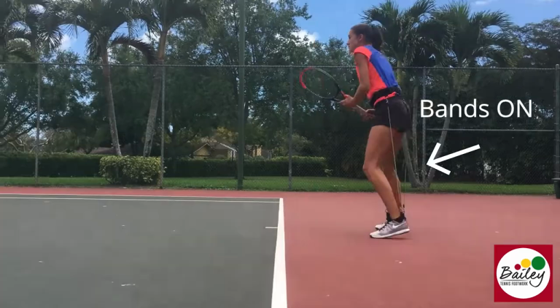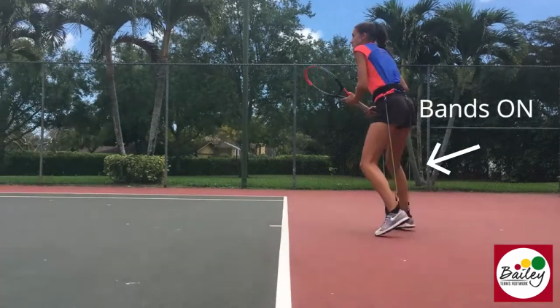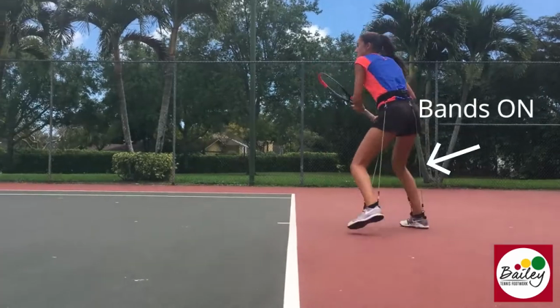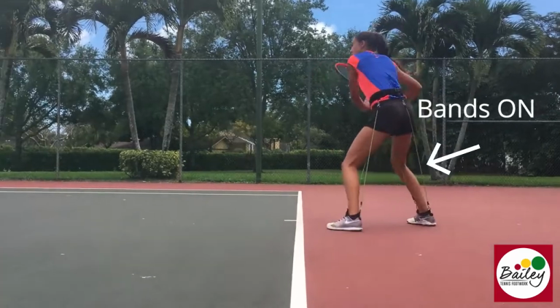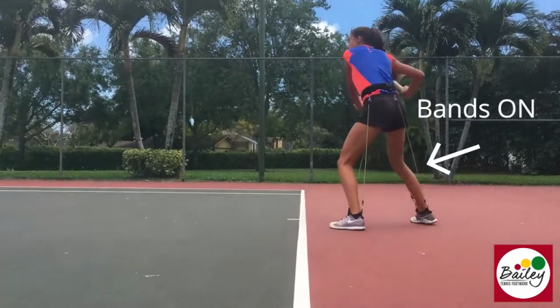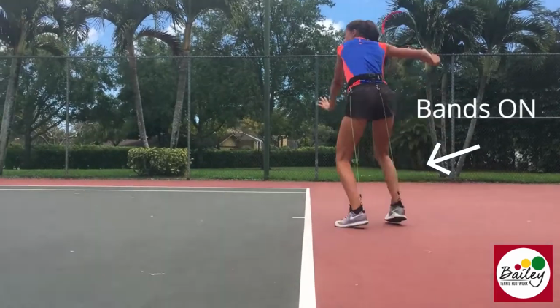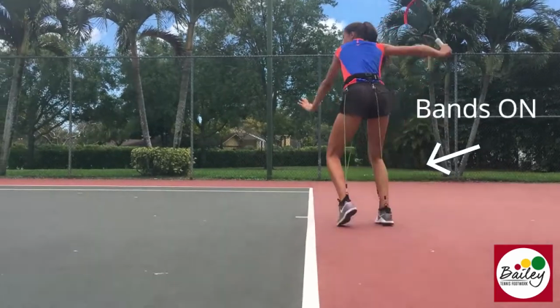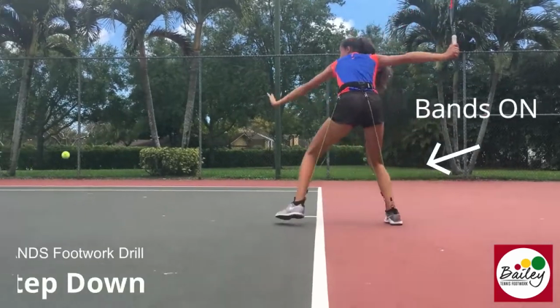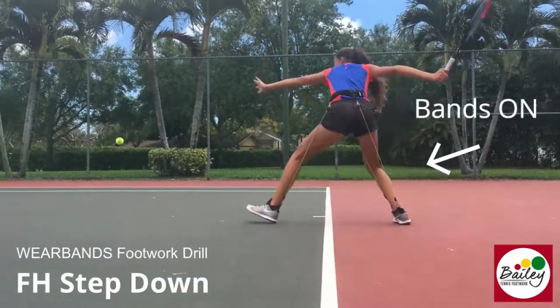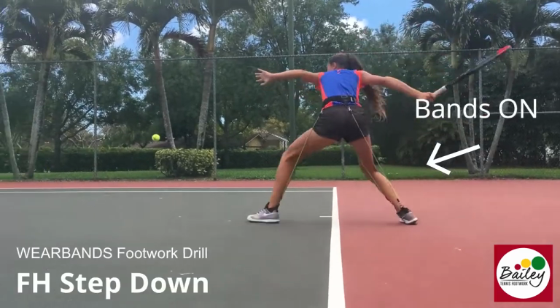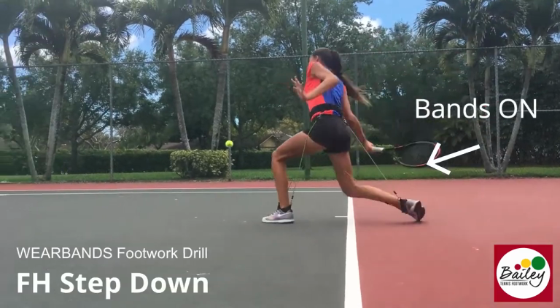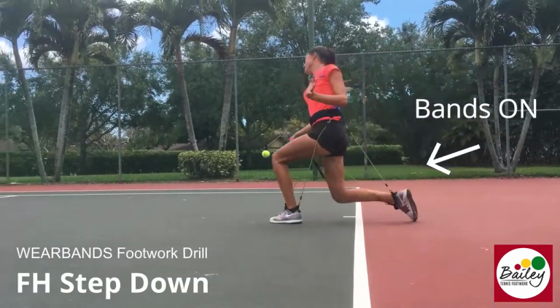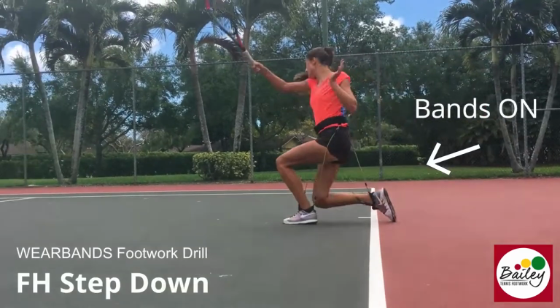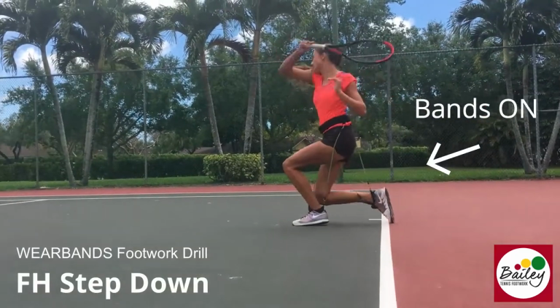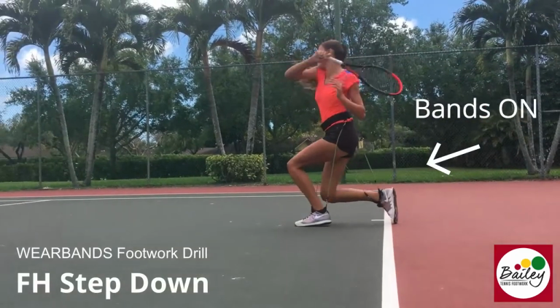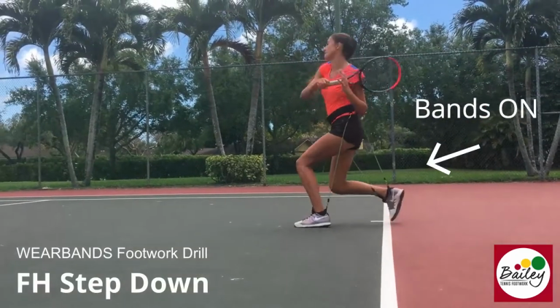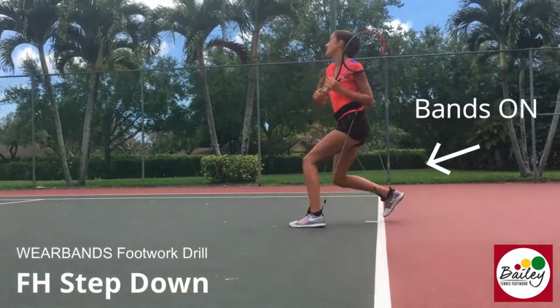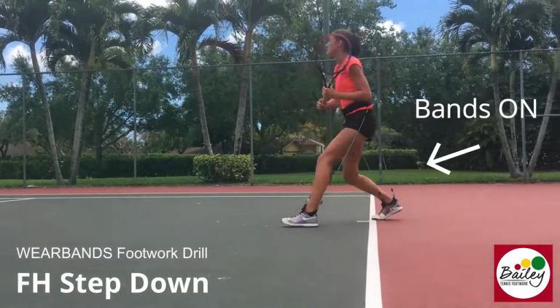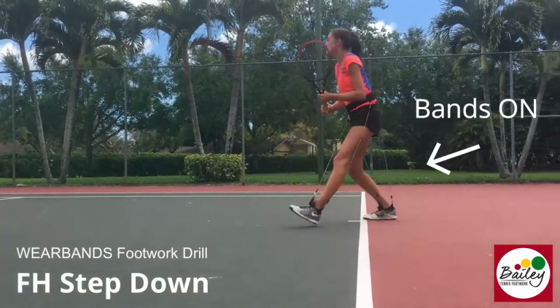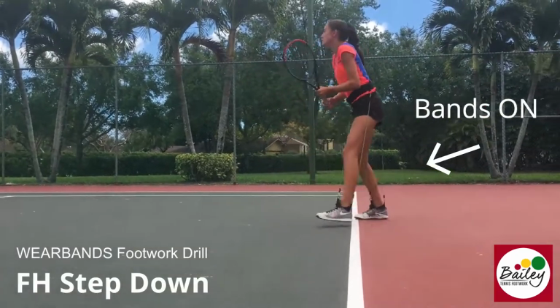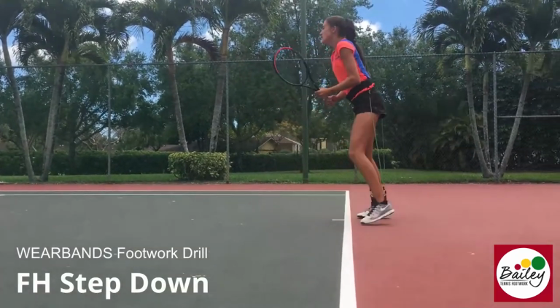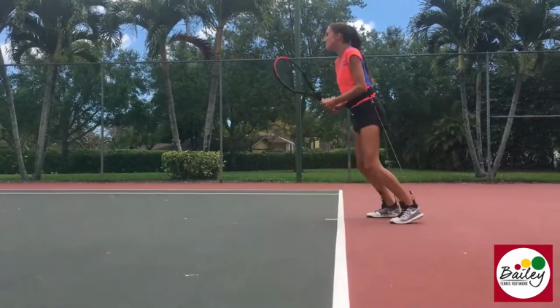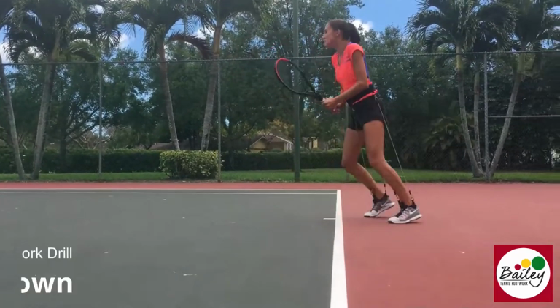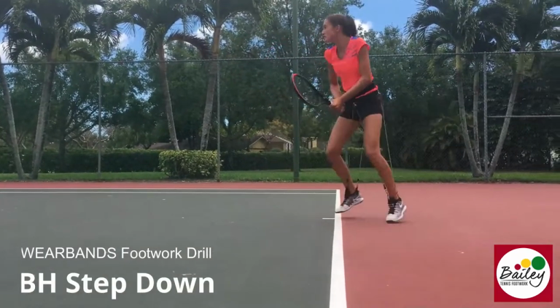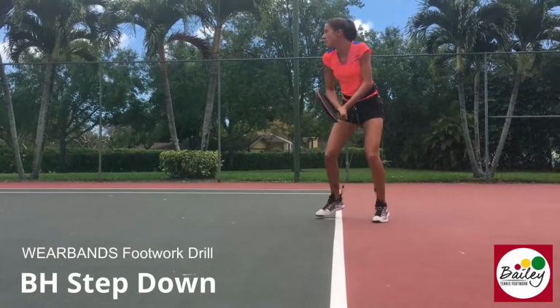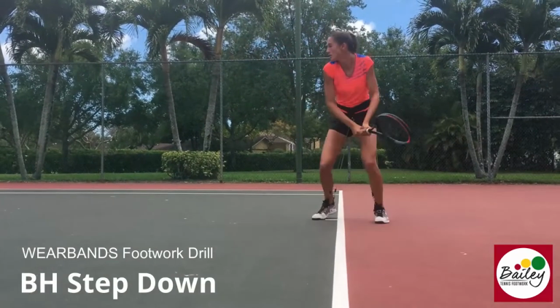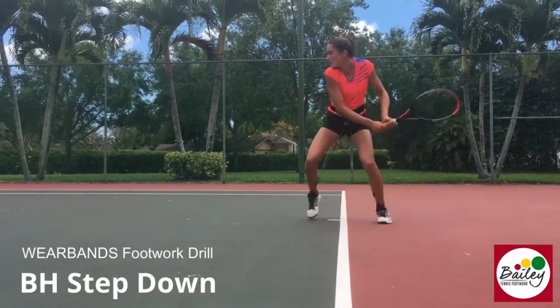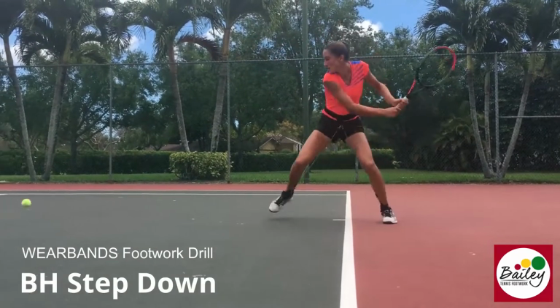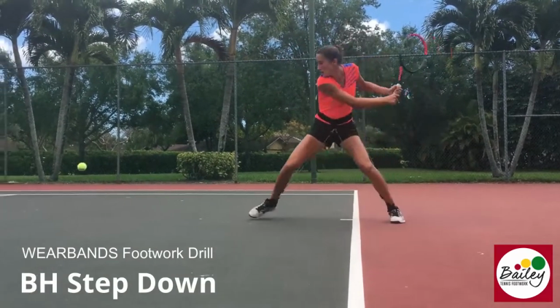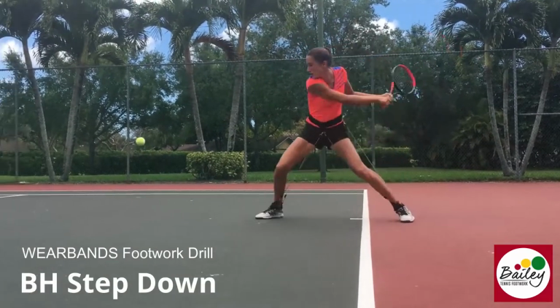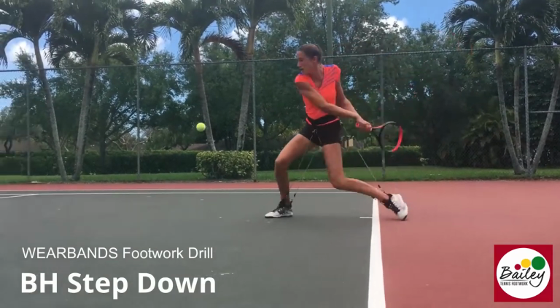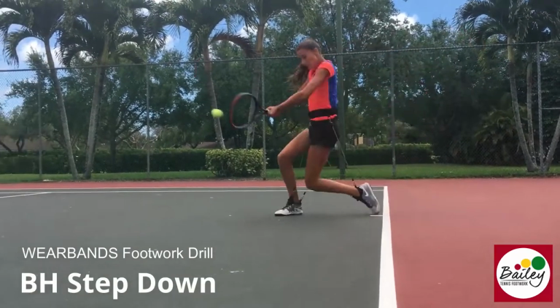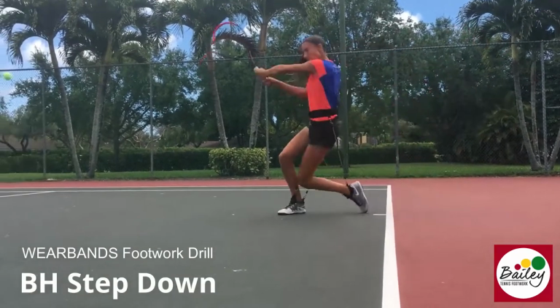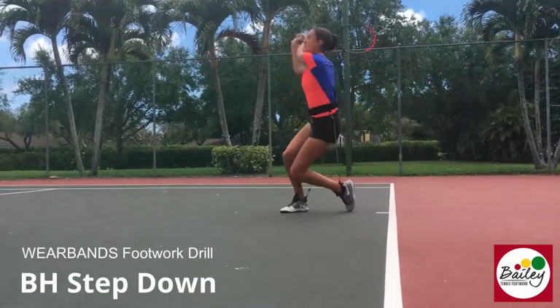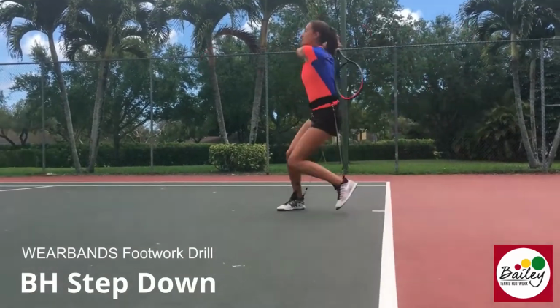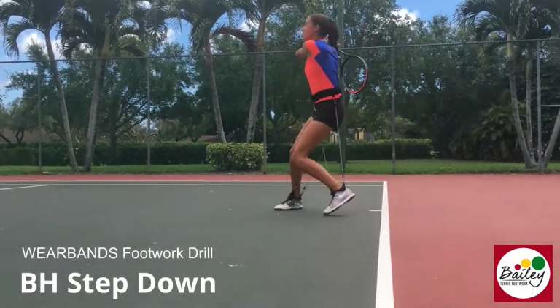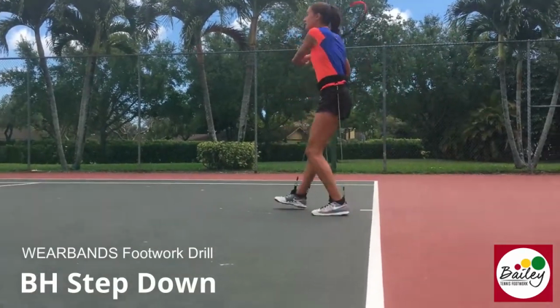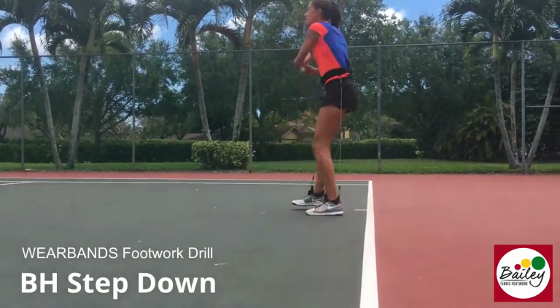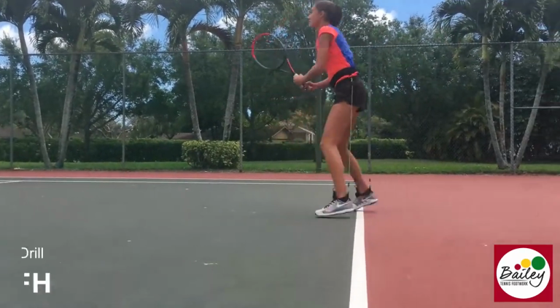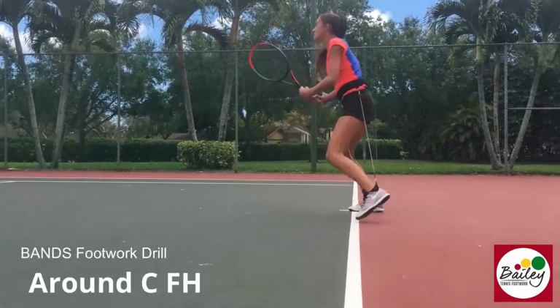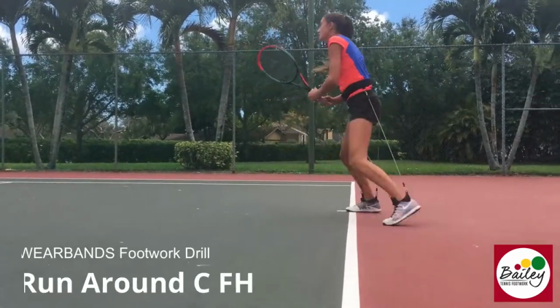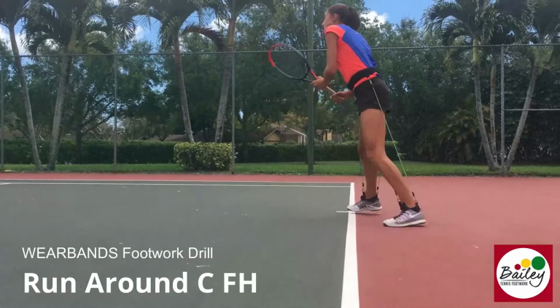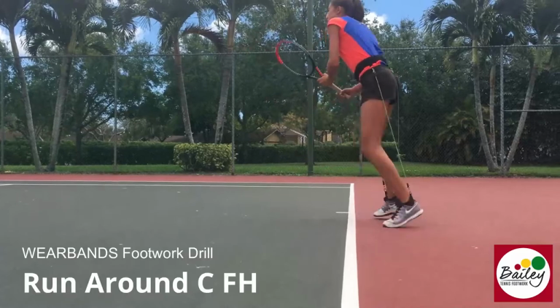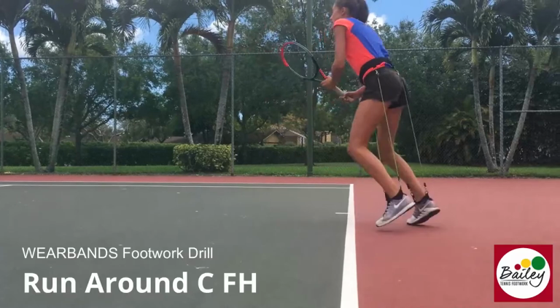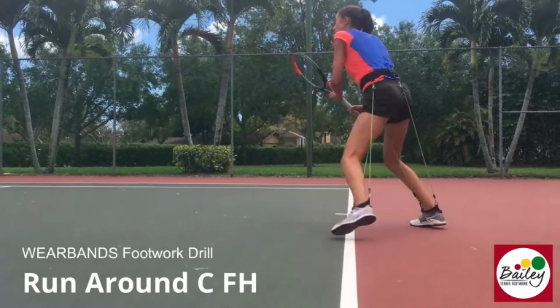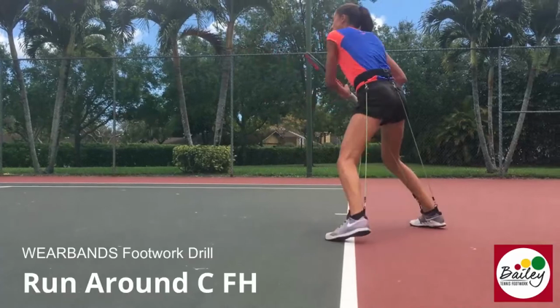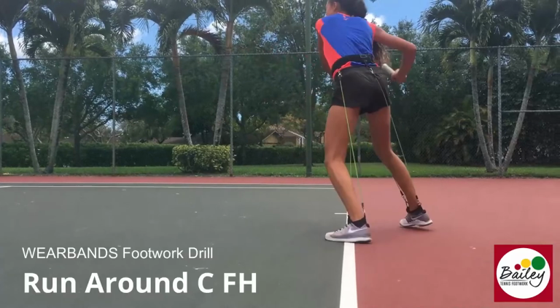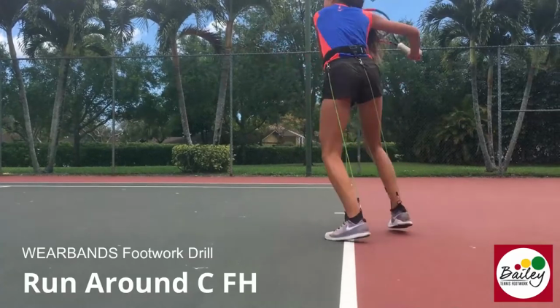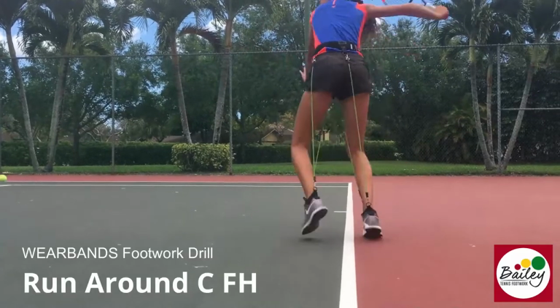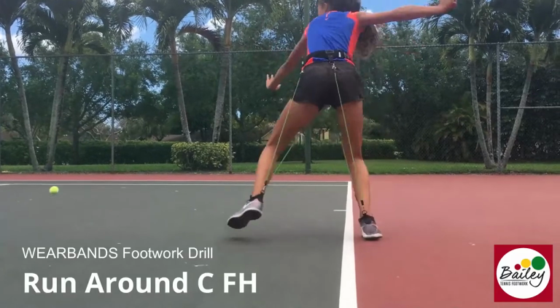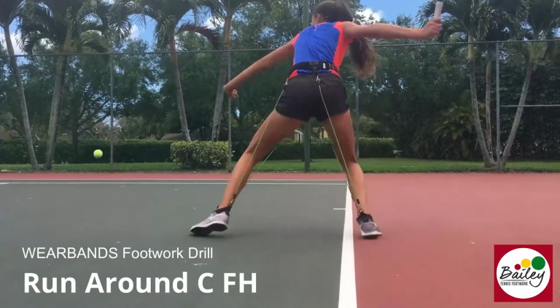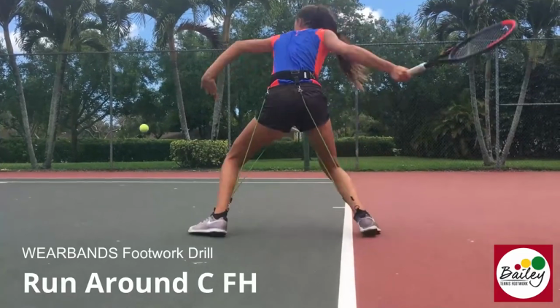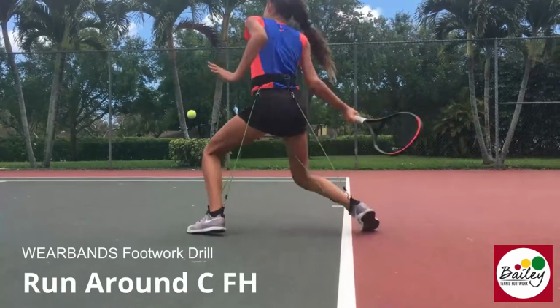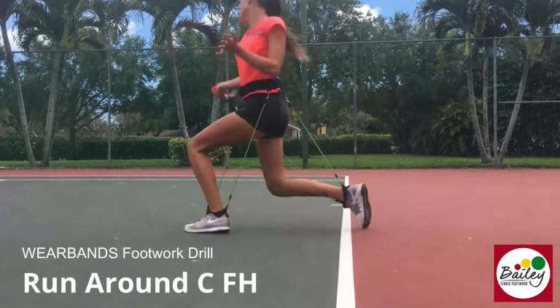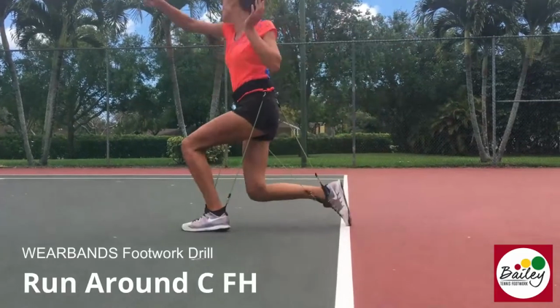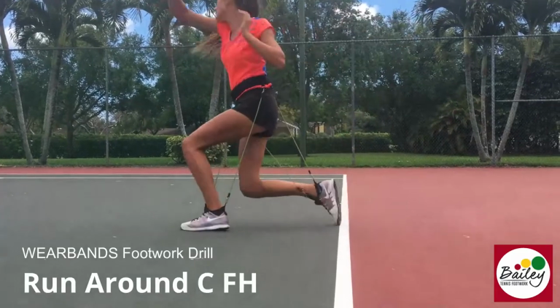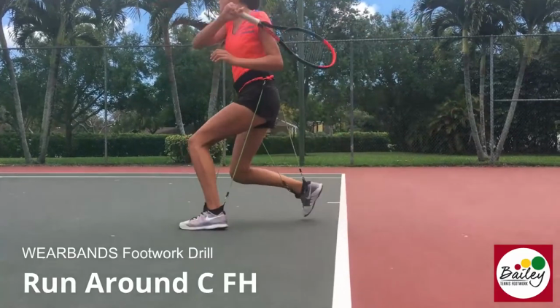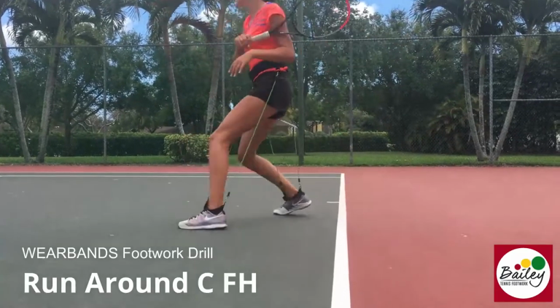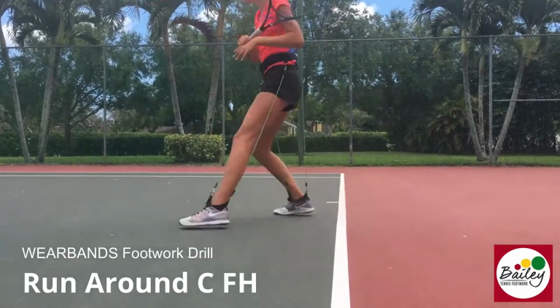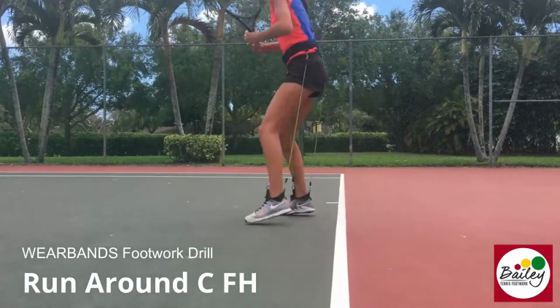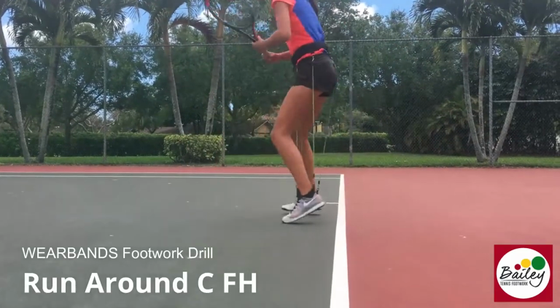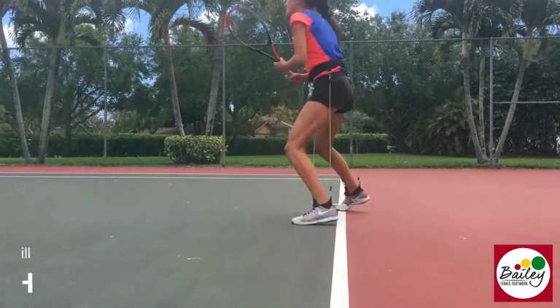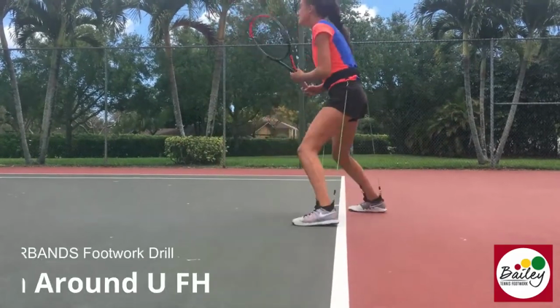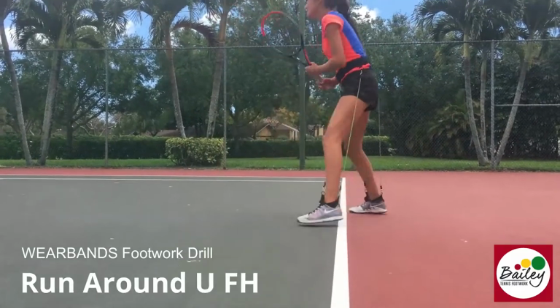Down crossbow, drop the knee. Backhand, really drop that knee. Run around C. Really quick, quick feet — use your feet even quicker.